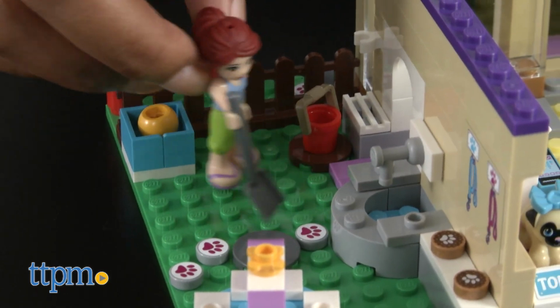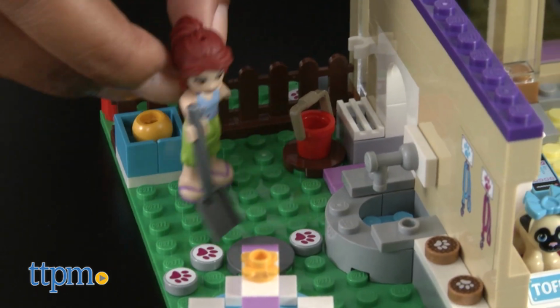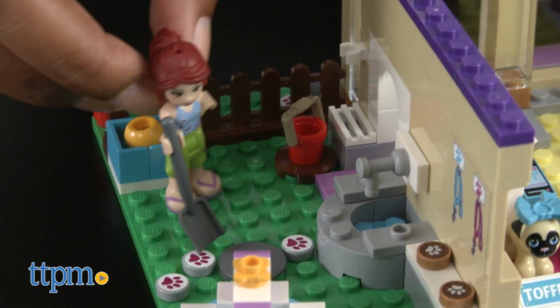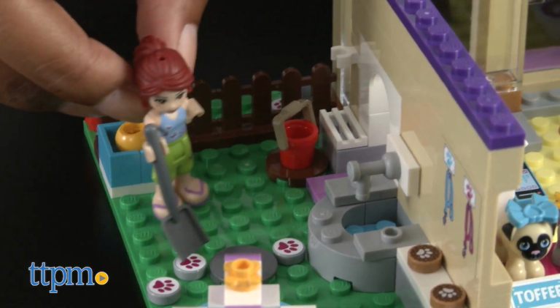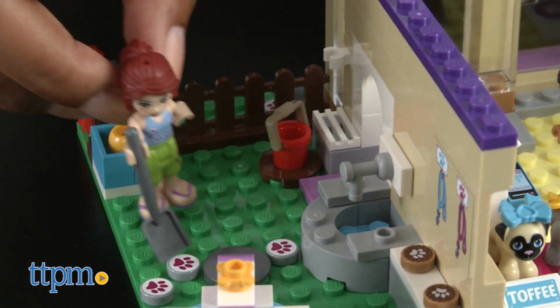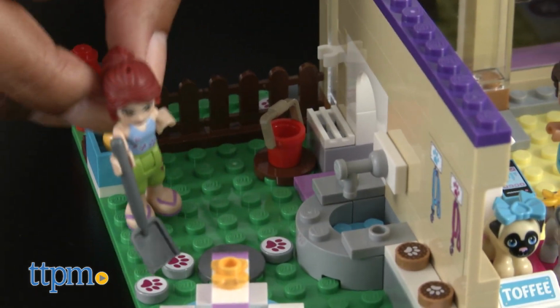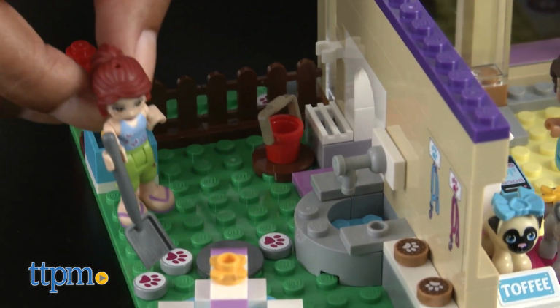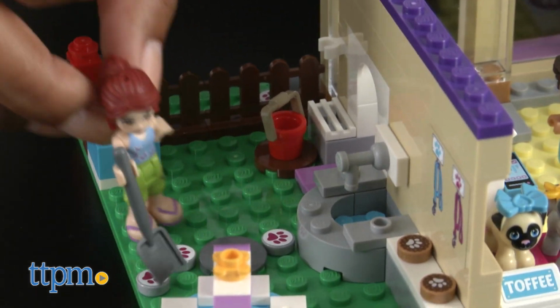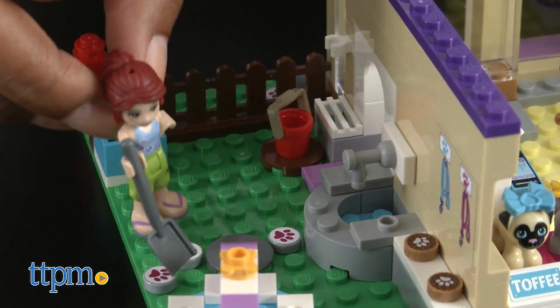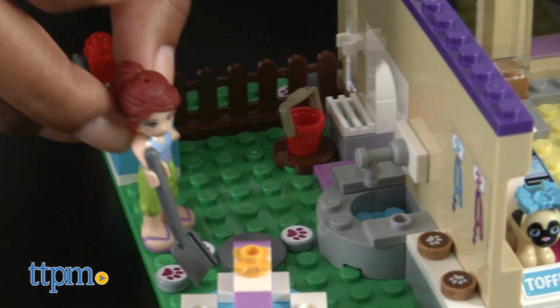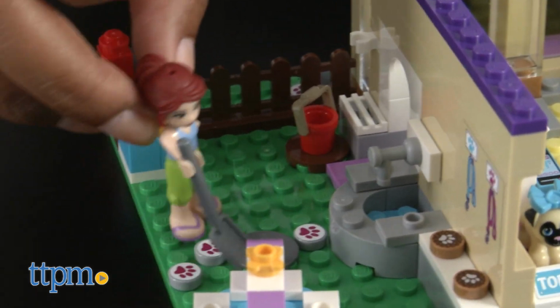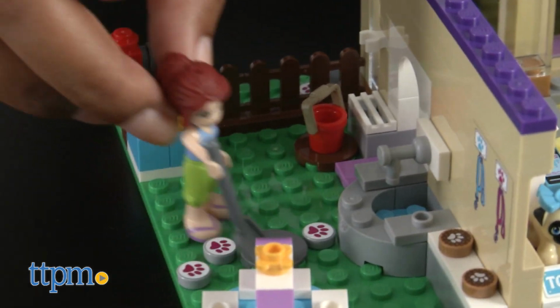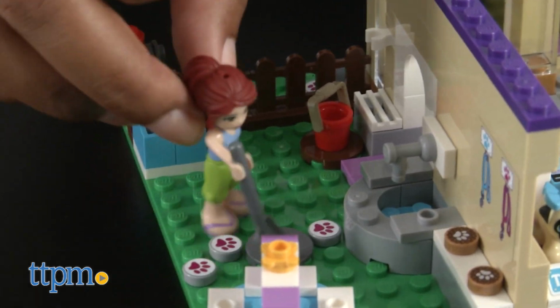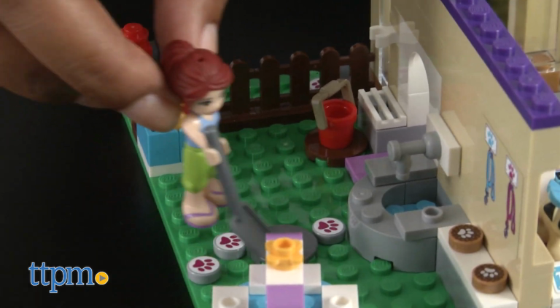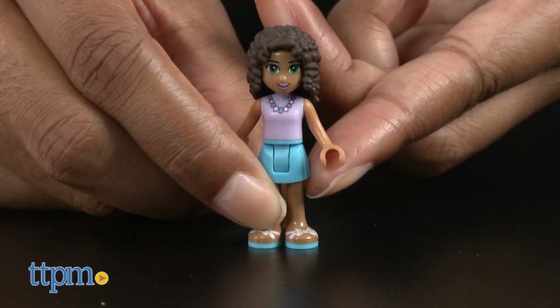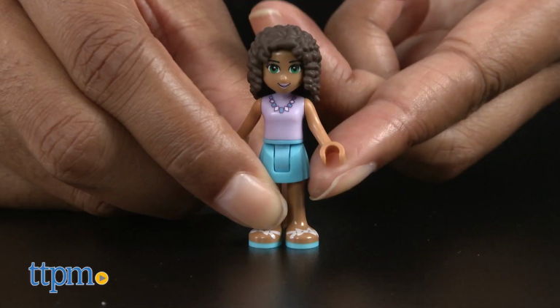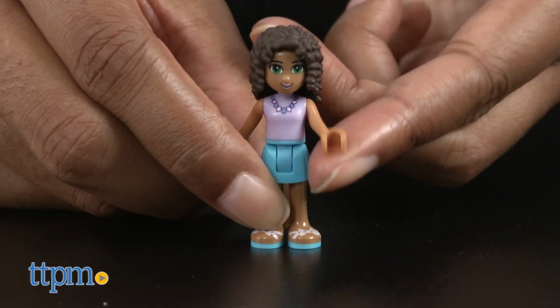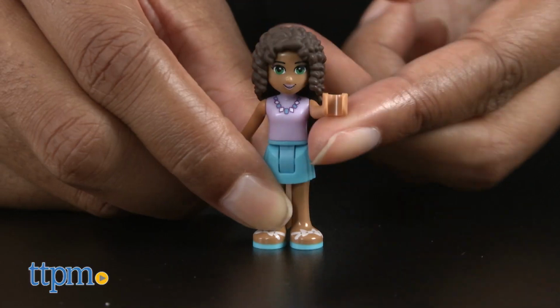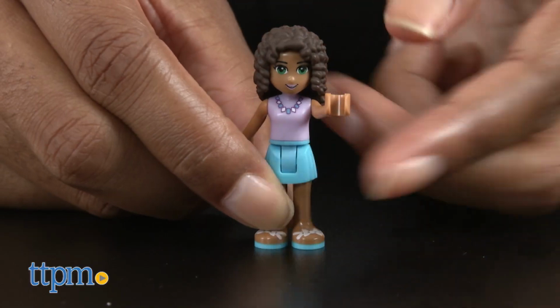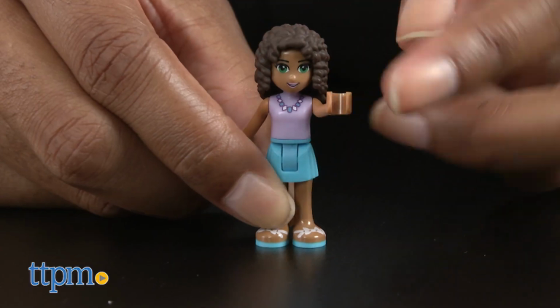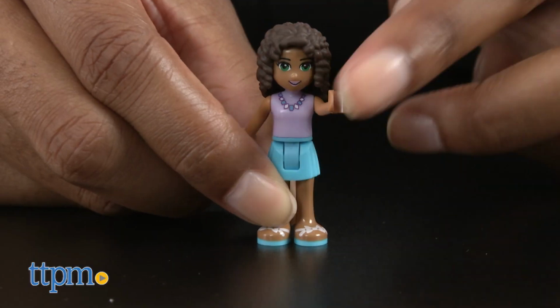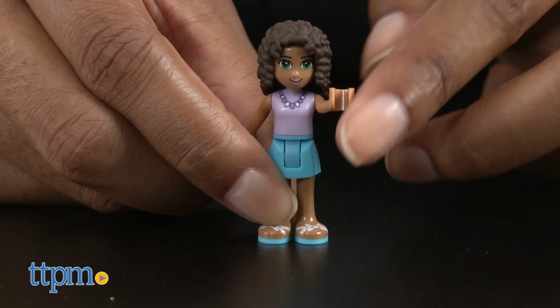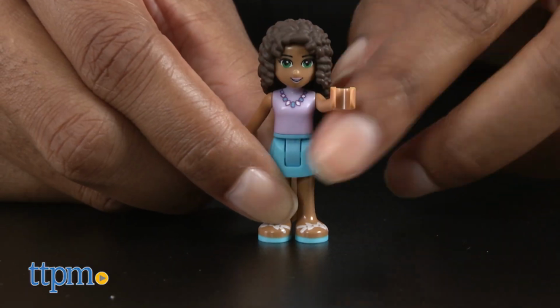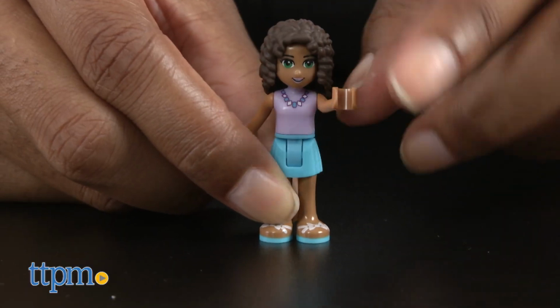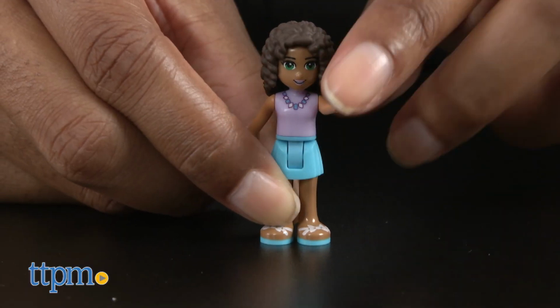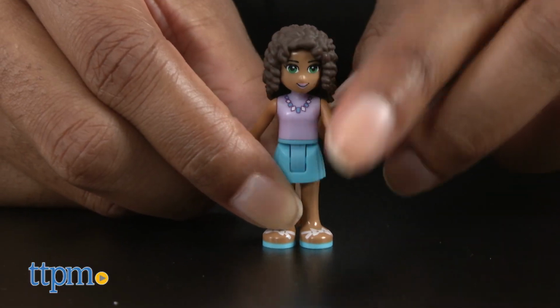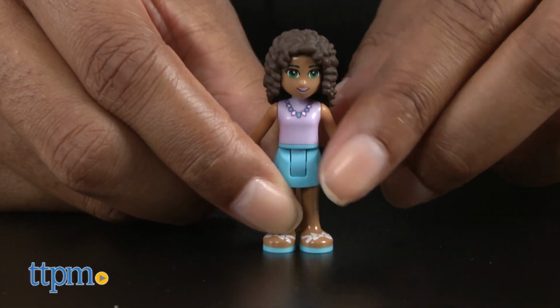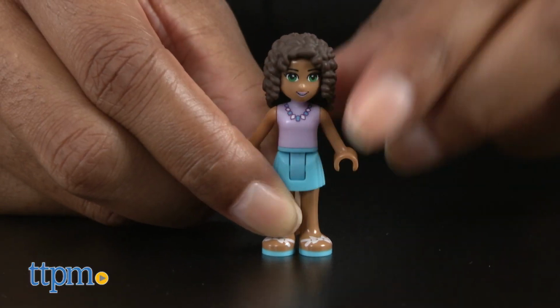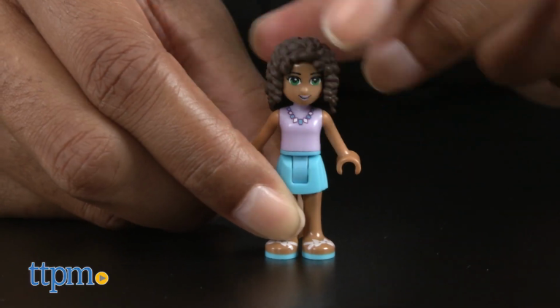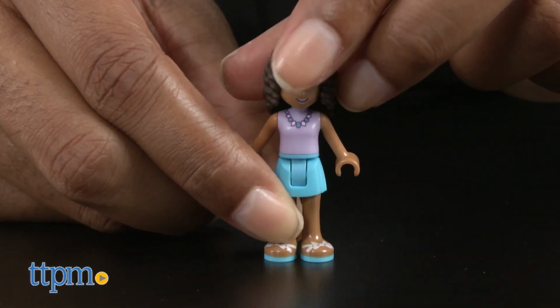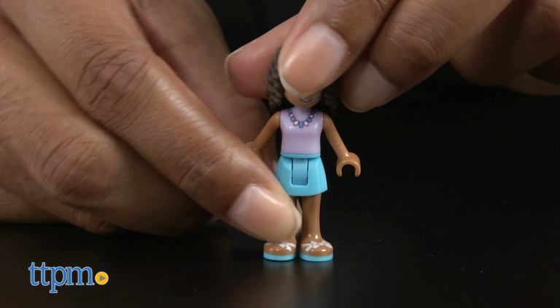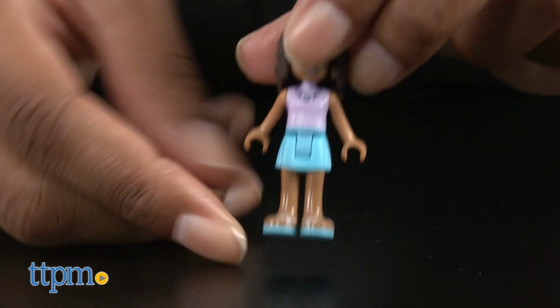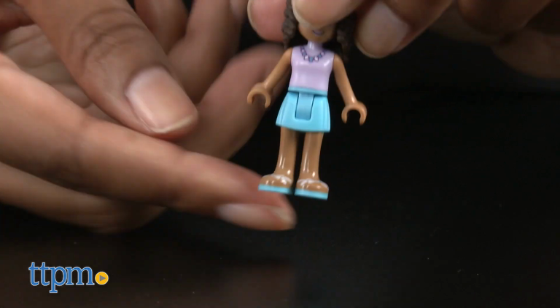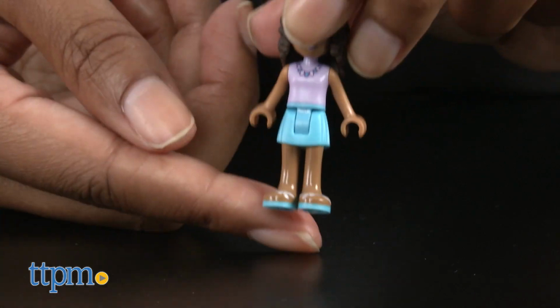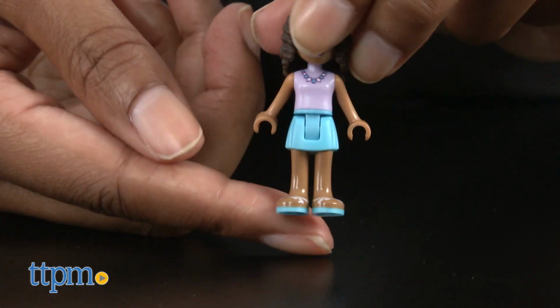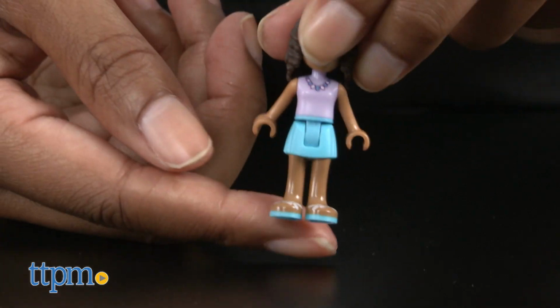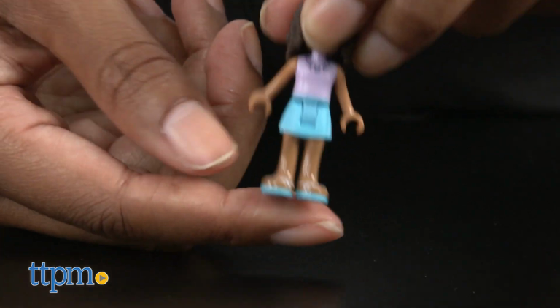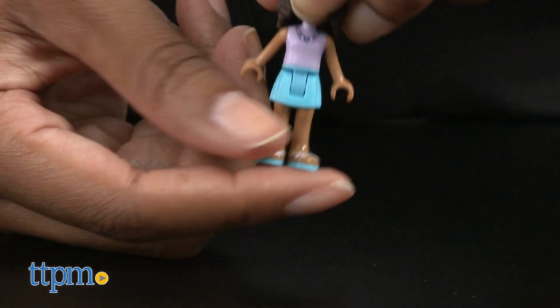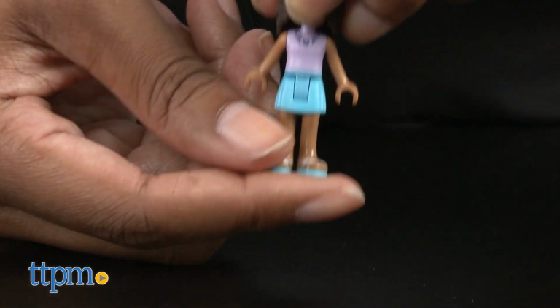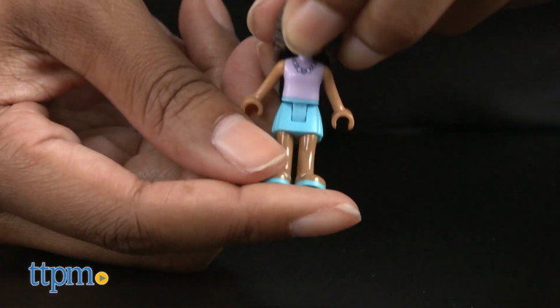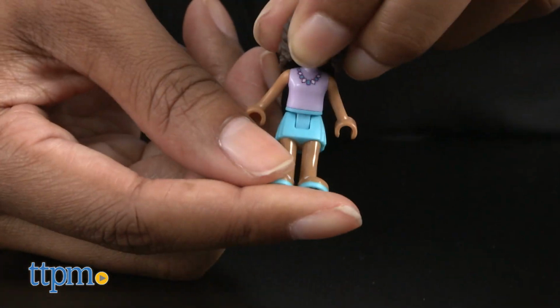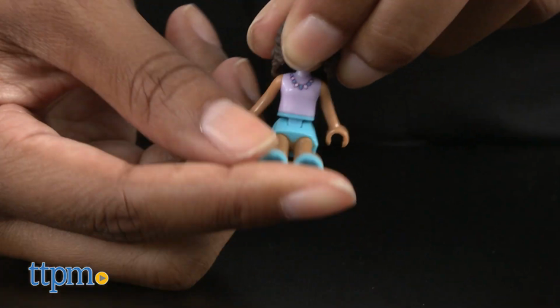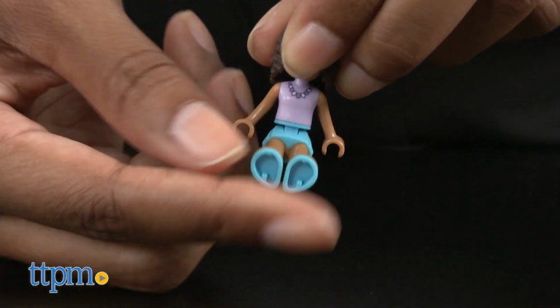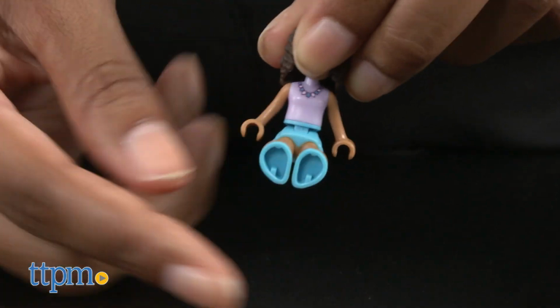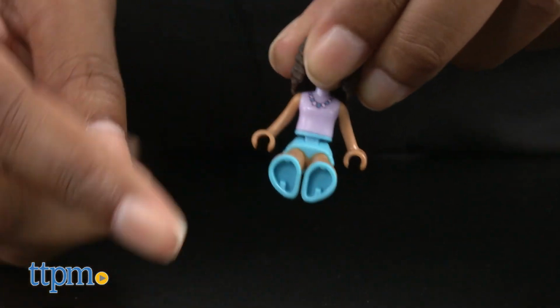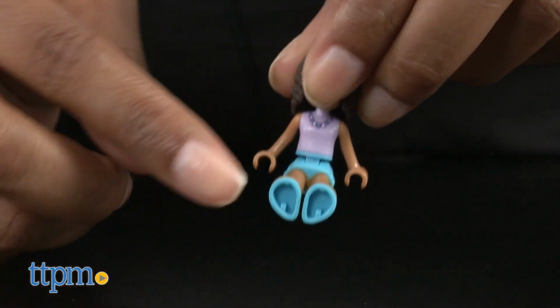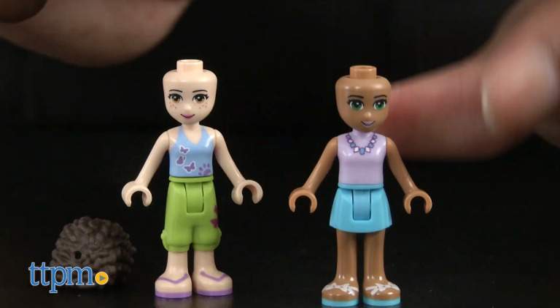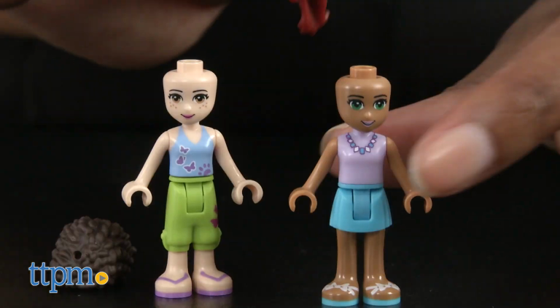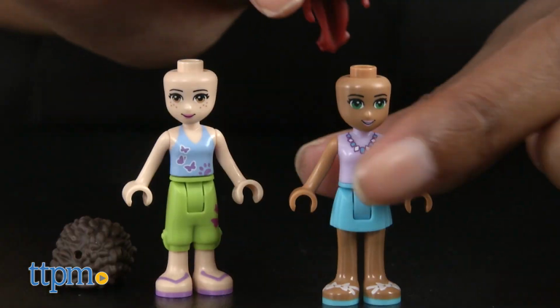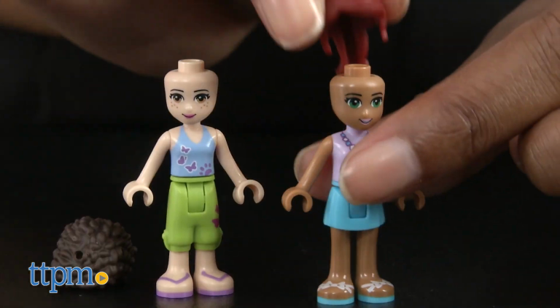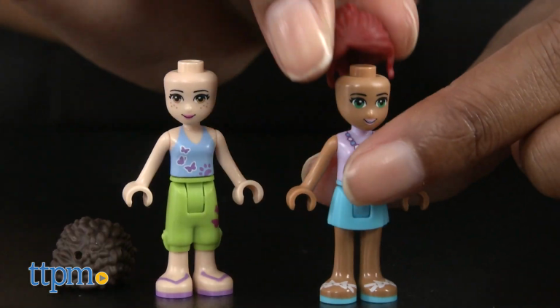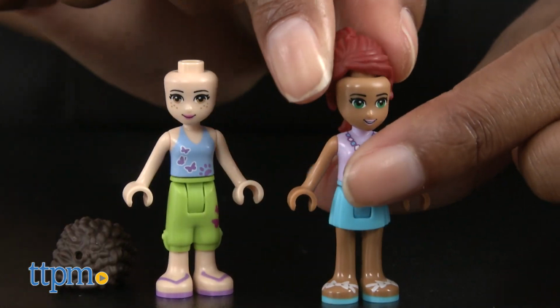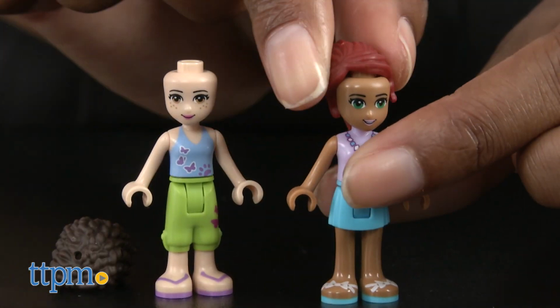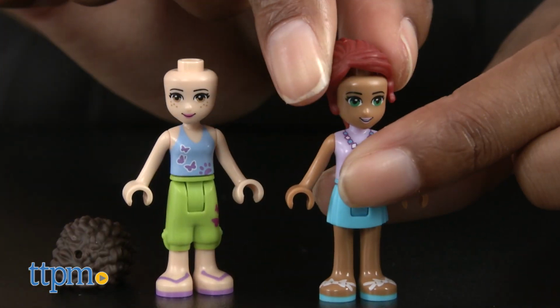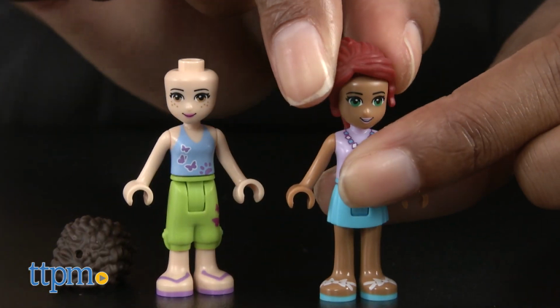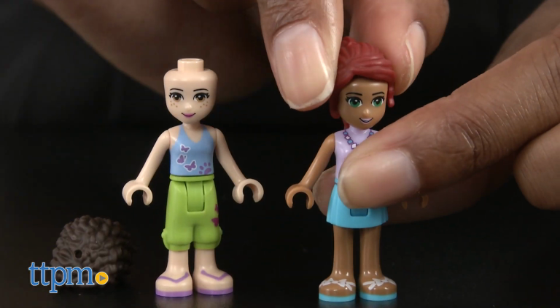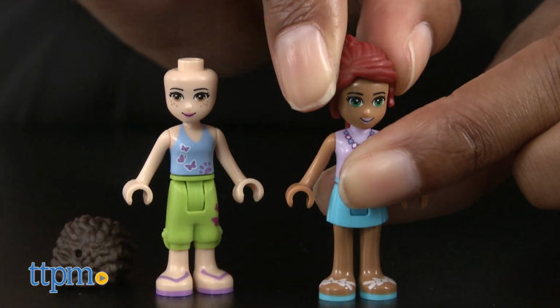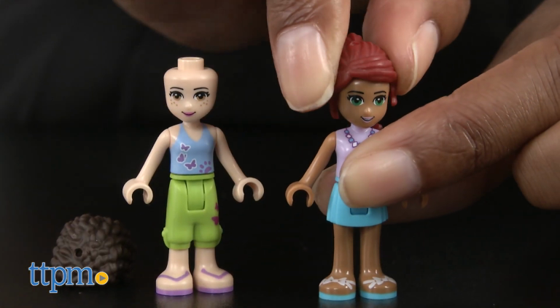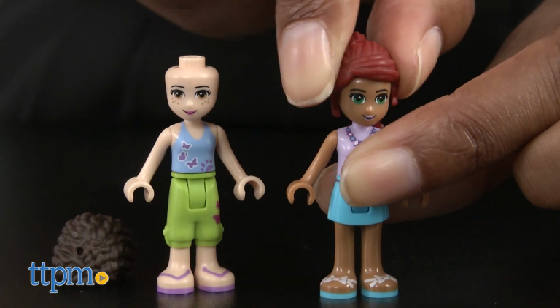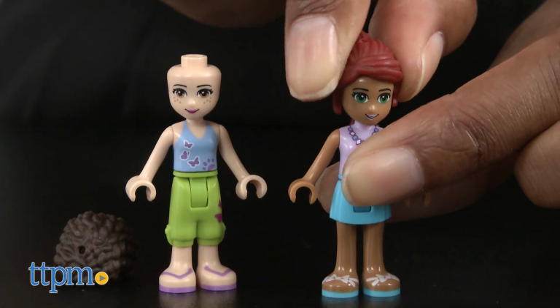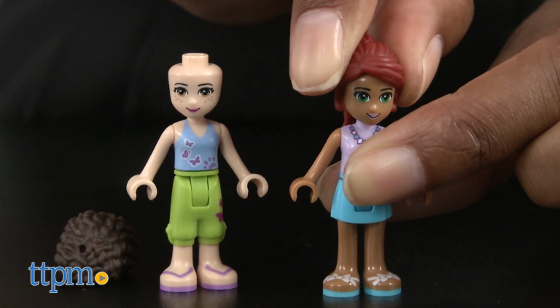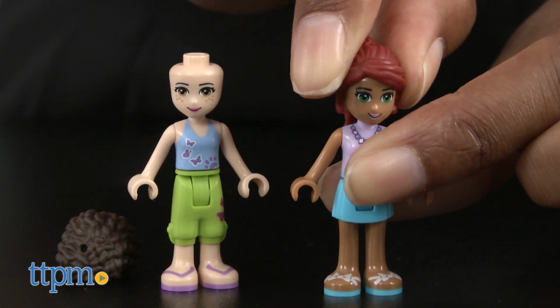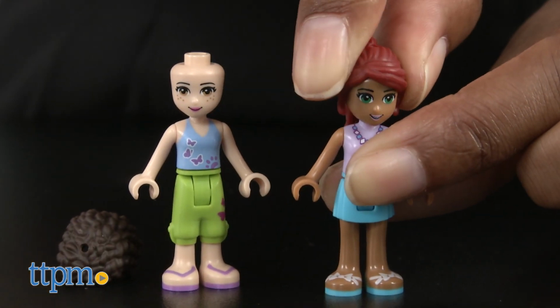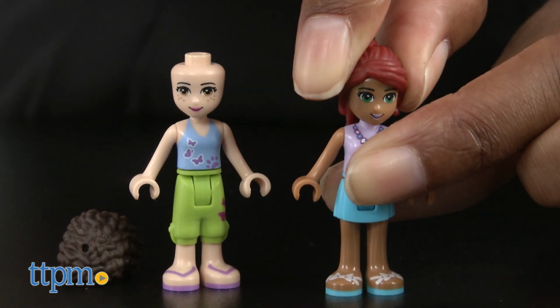Andrea's and Mia's head, arms and legs move and you can pop in different hair accessories and even mix and match their hair.